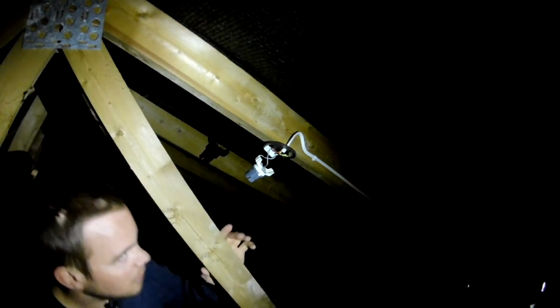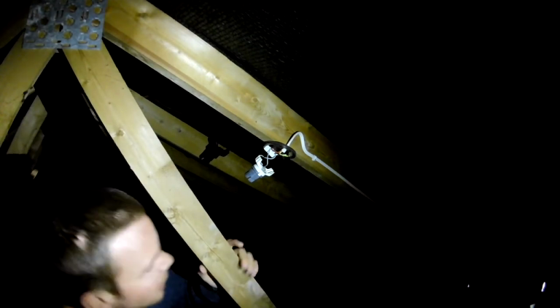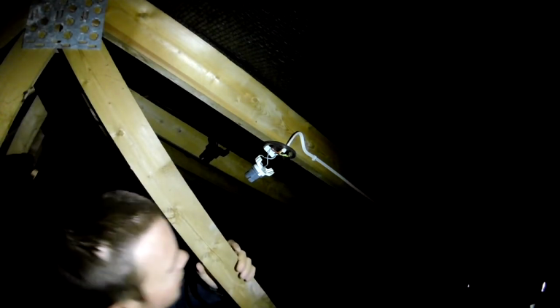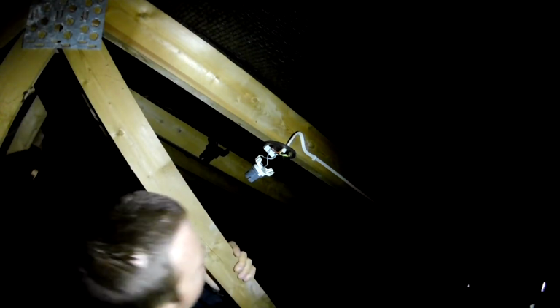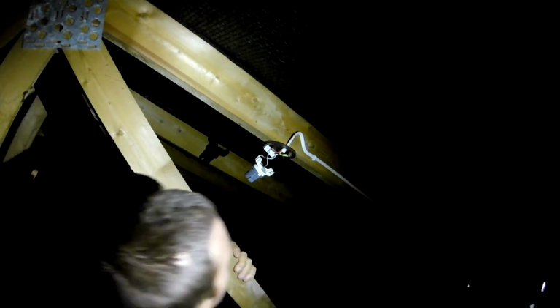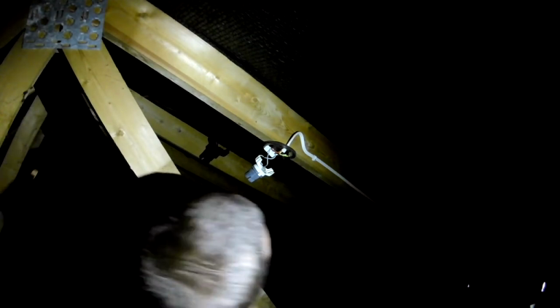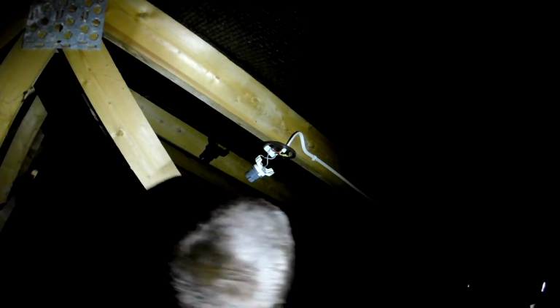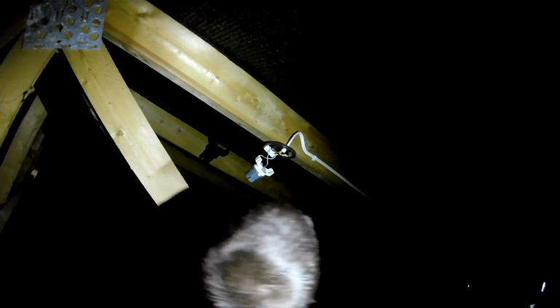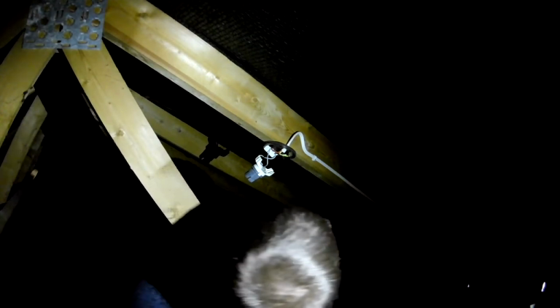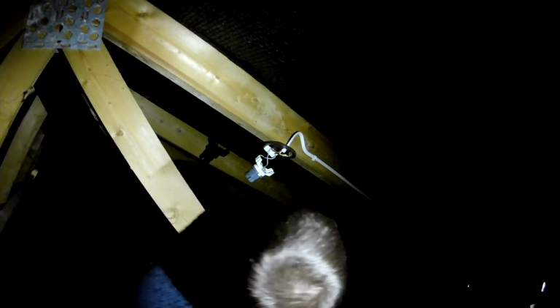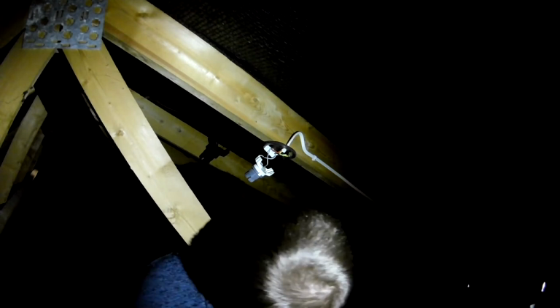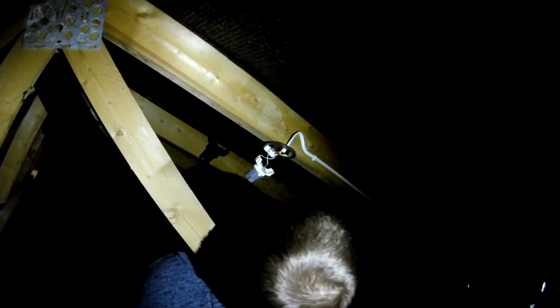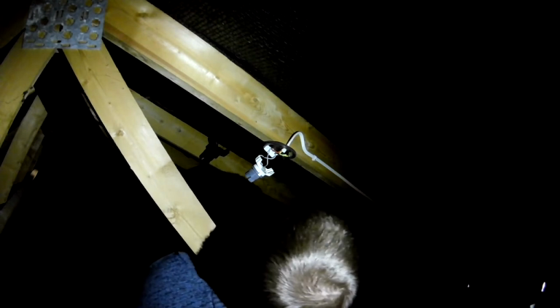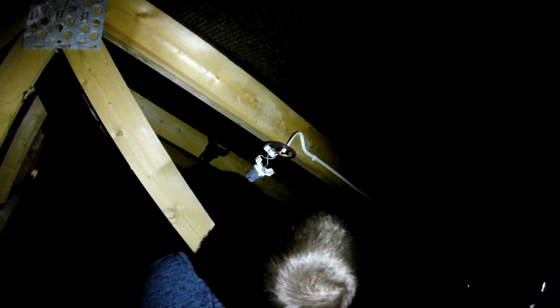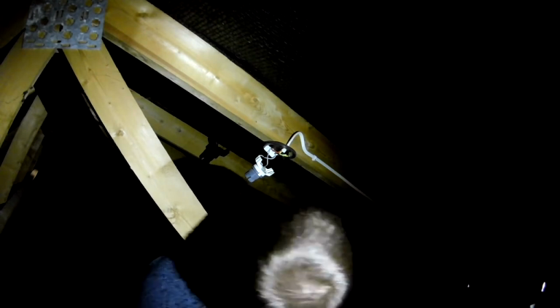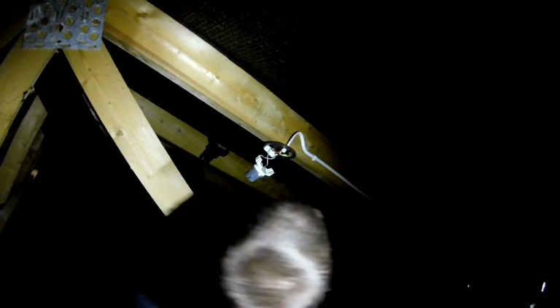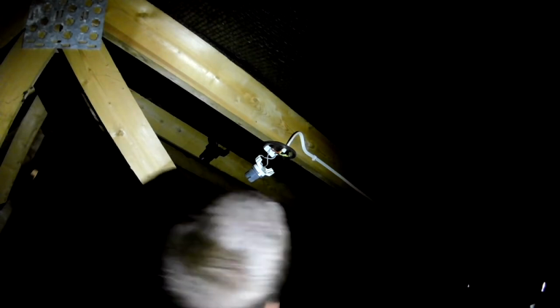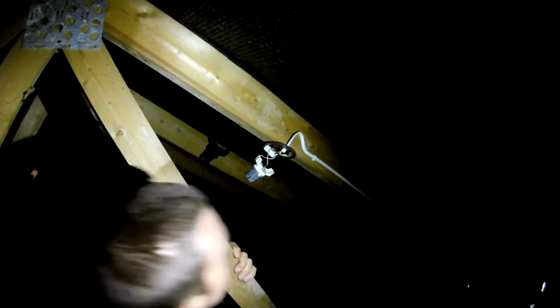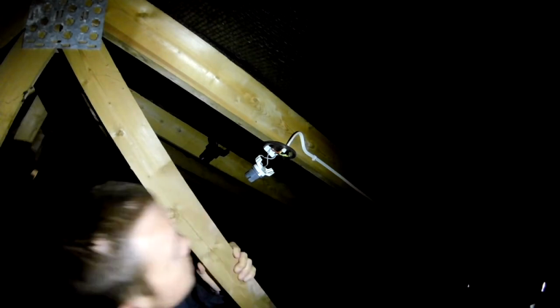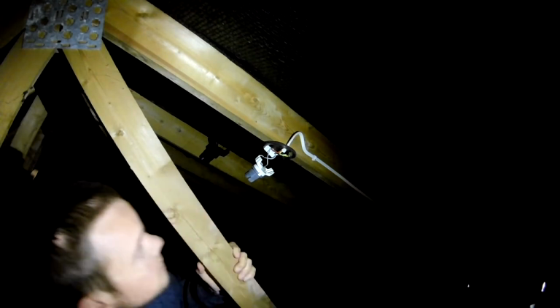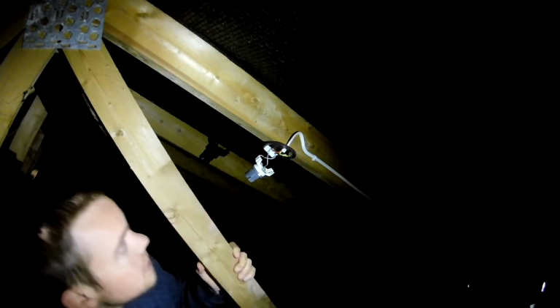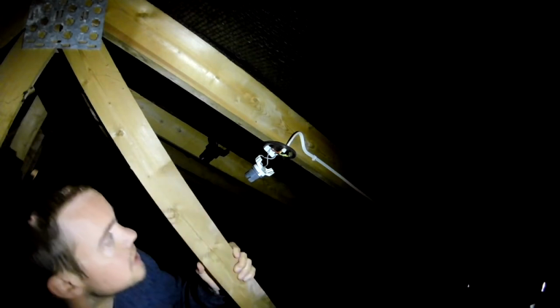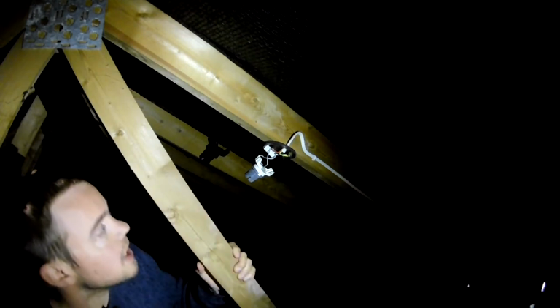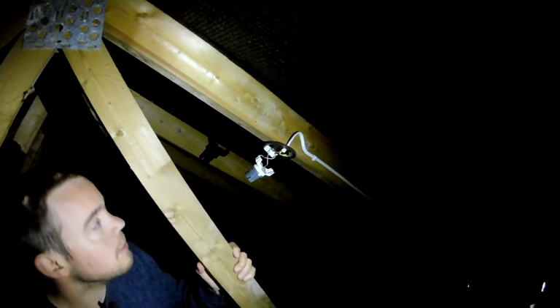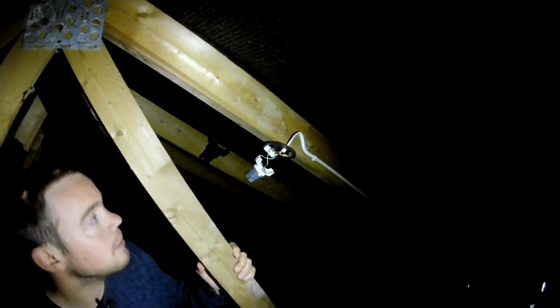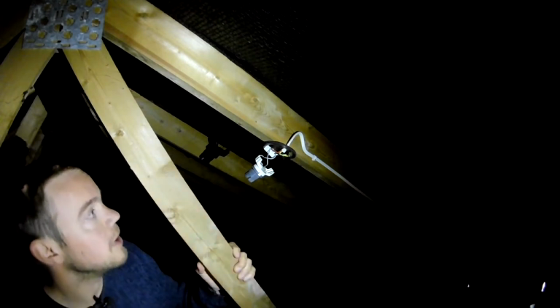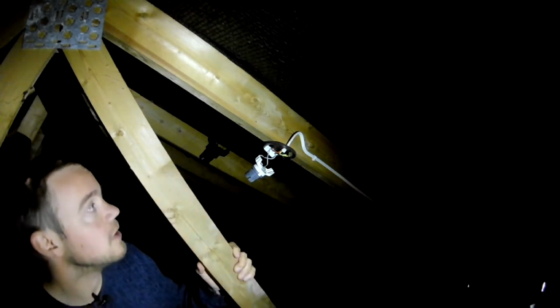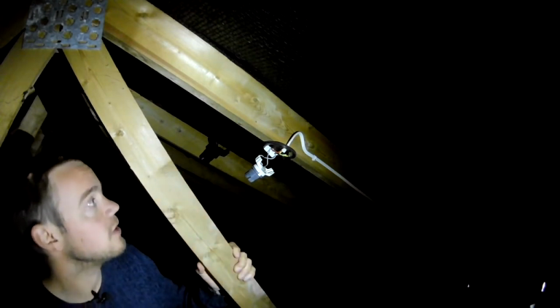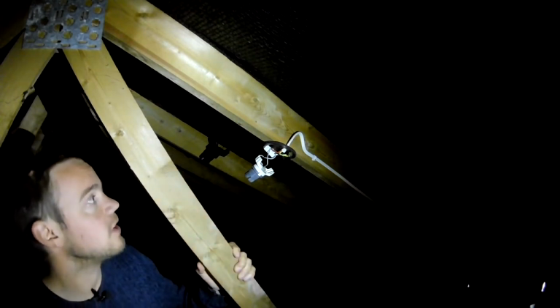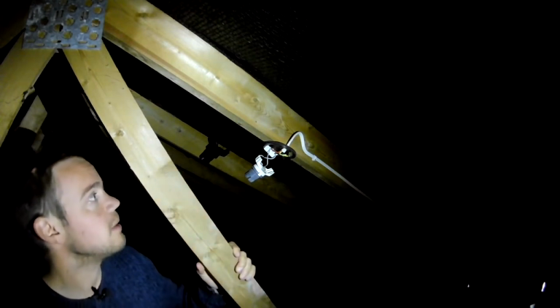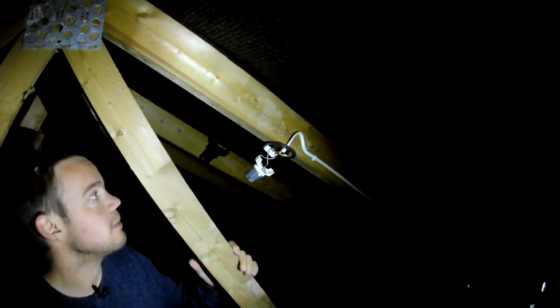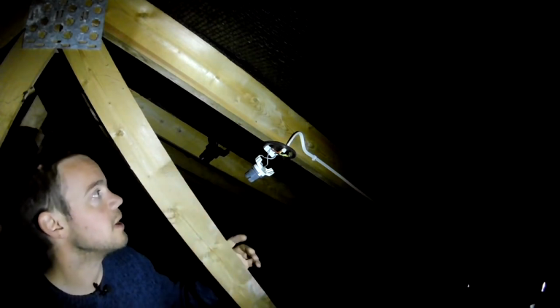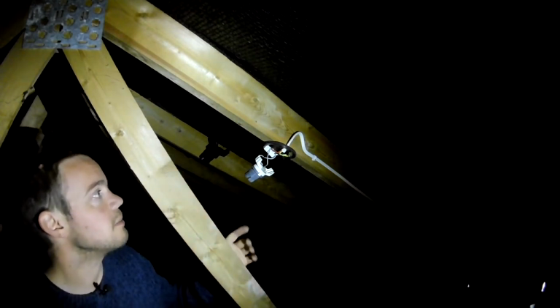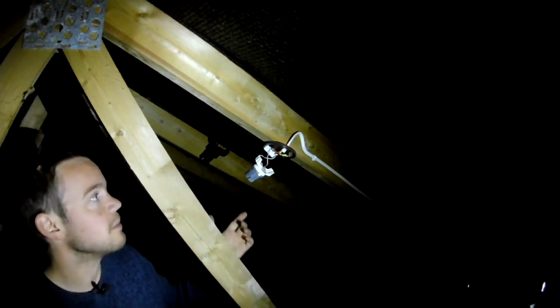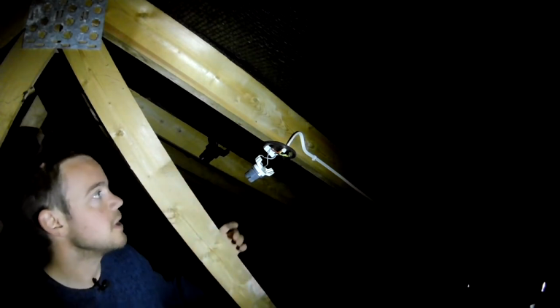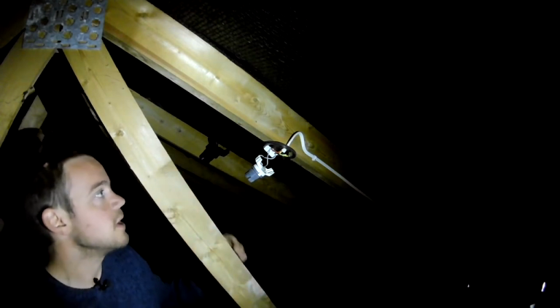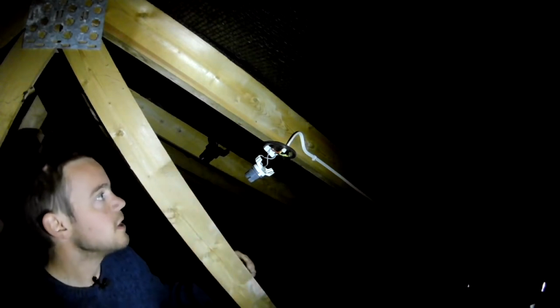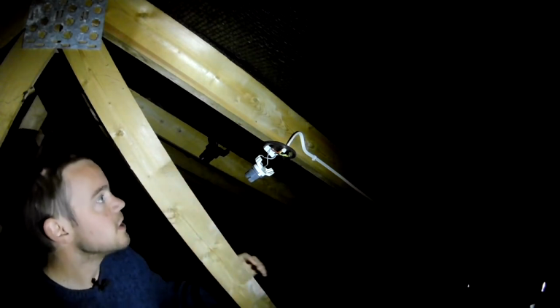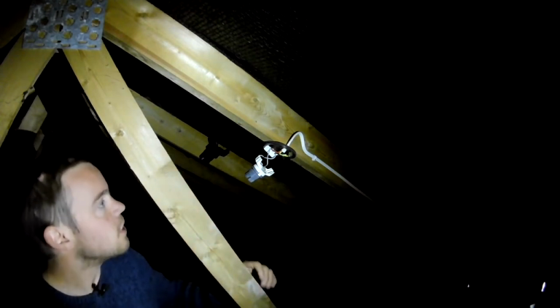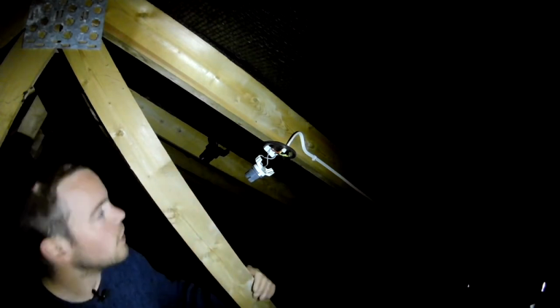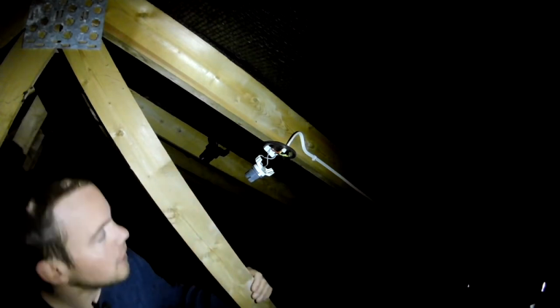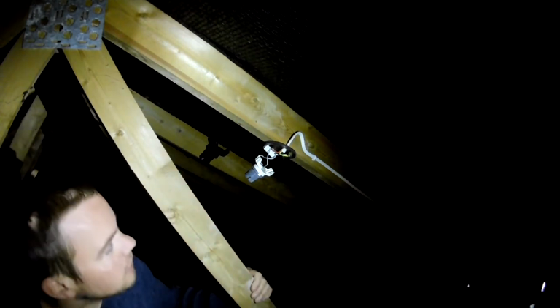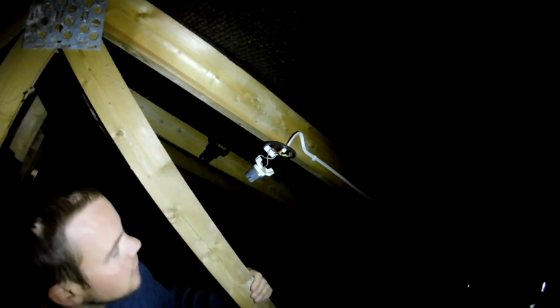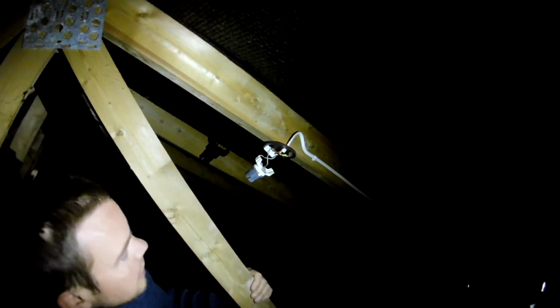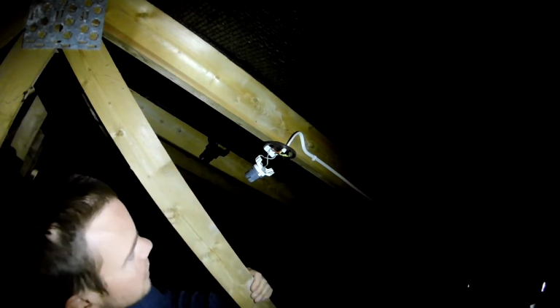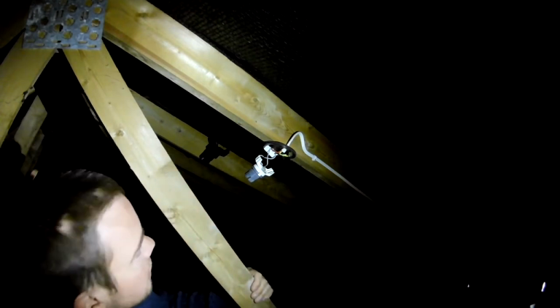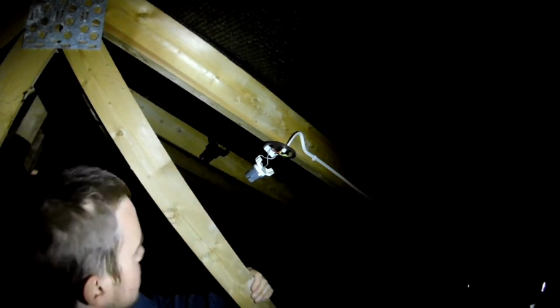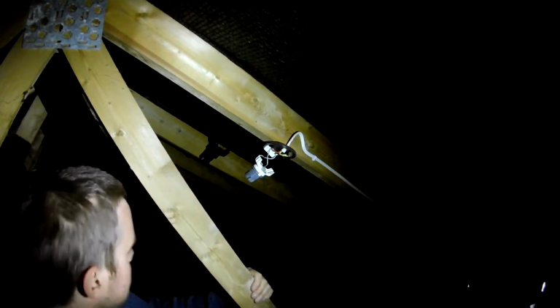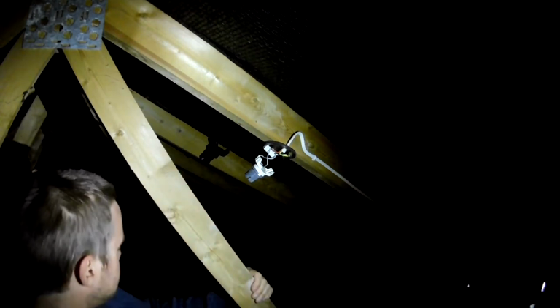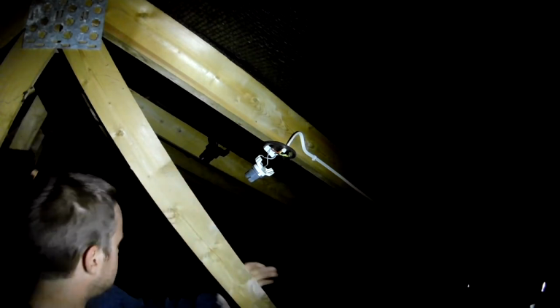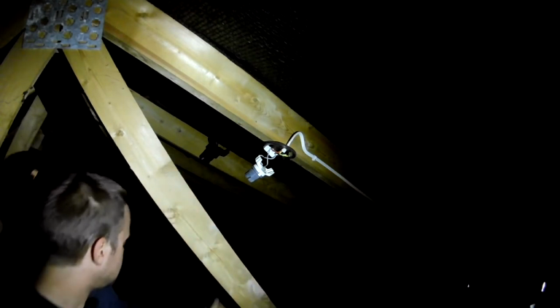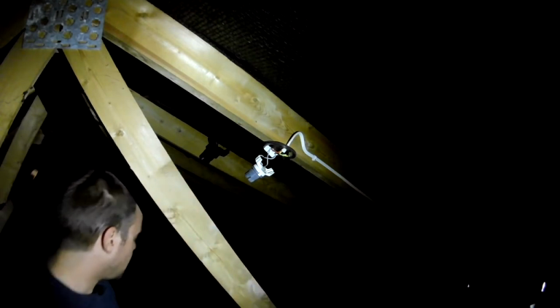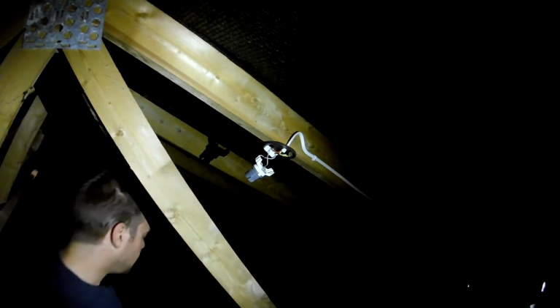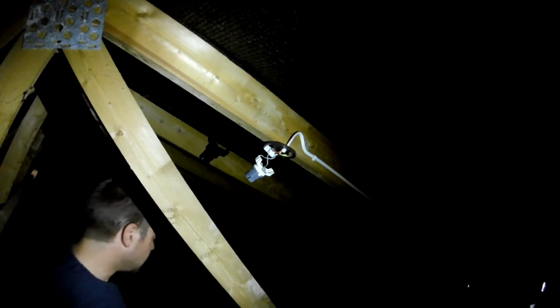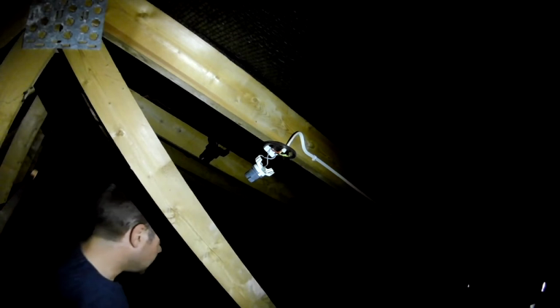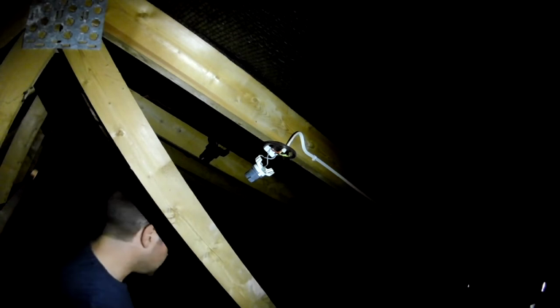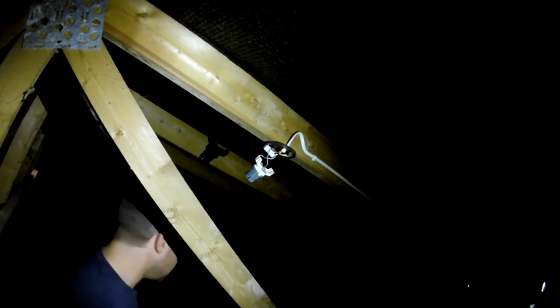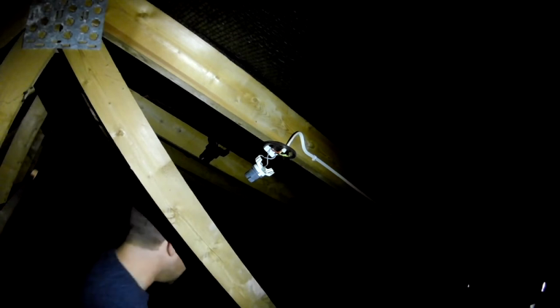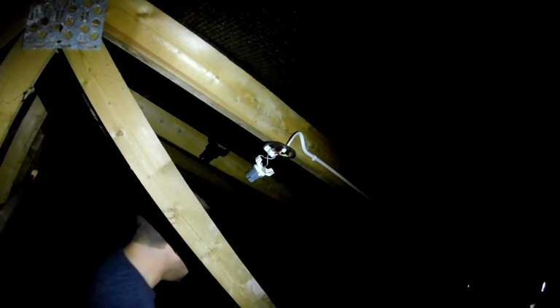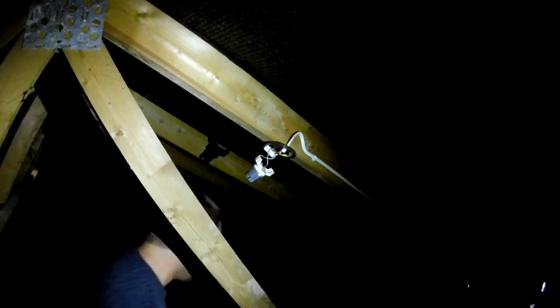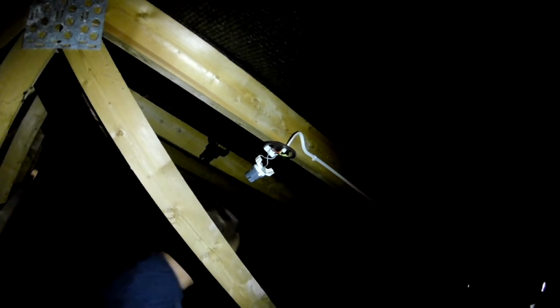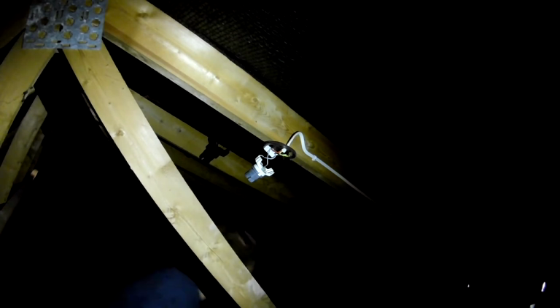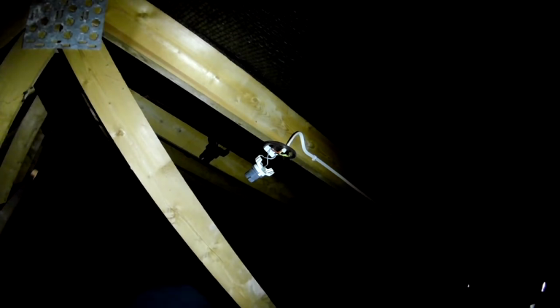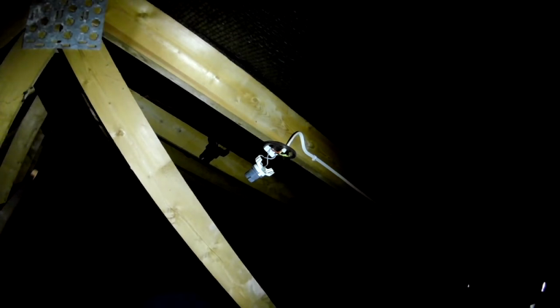I could do it by squishing two wires into the same socket. Let's see how easy that is to do — maybe I'll do that.